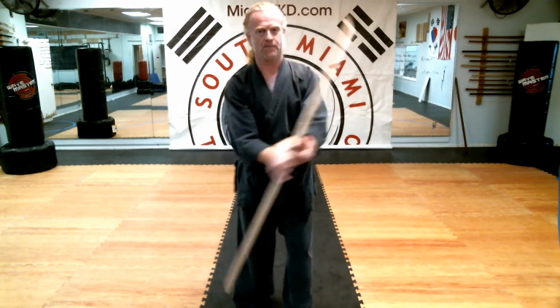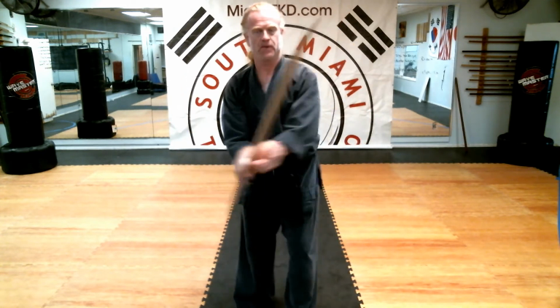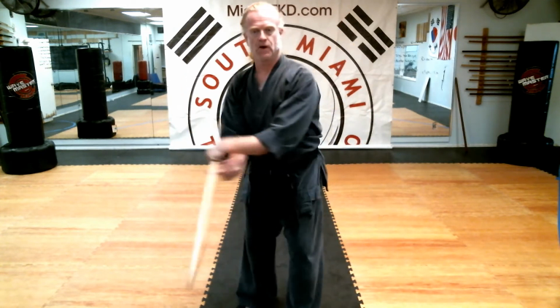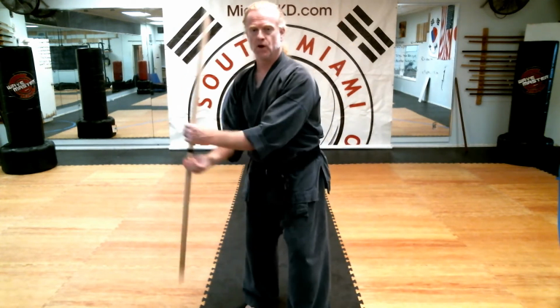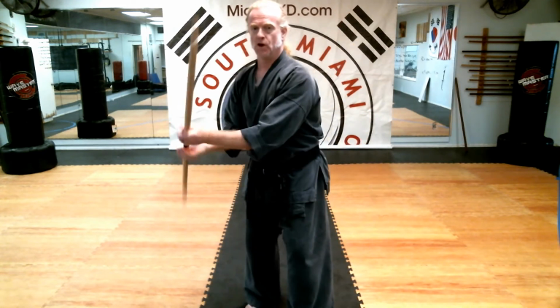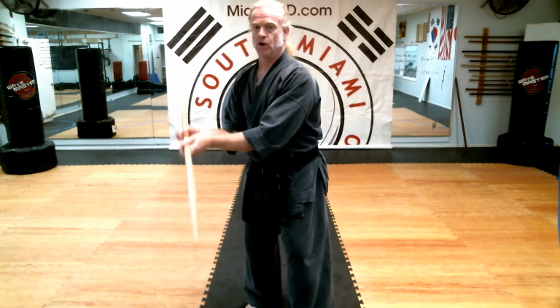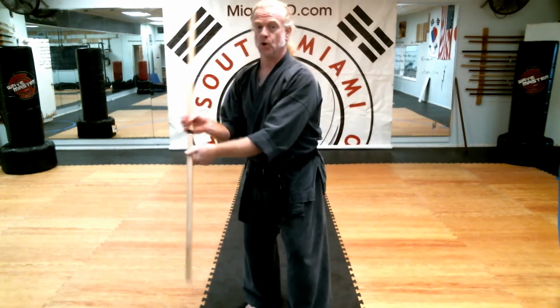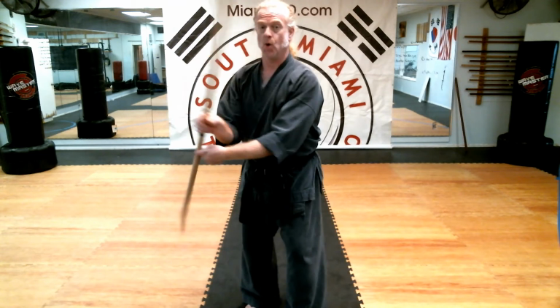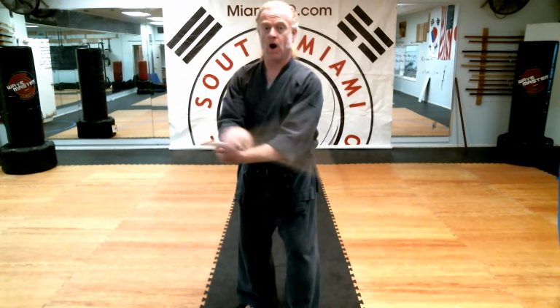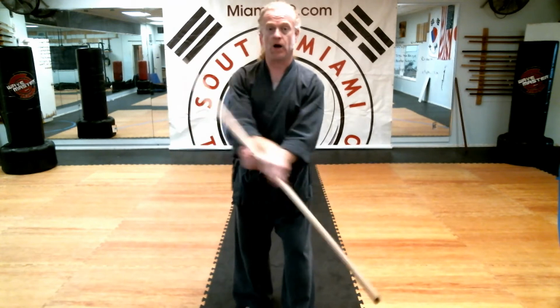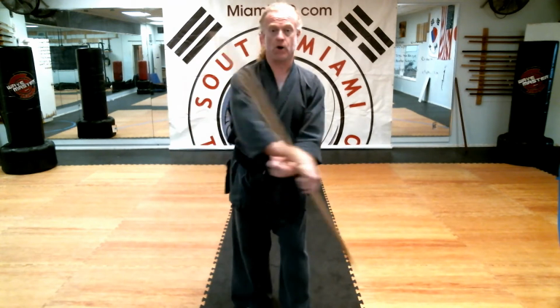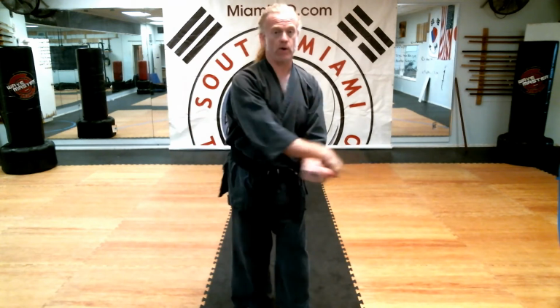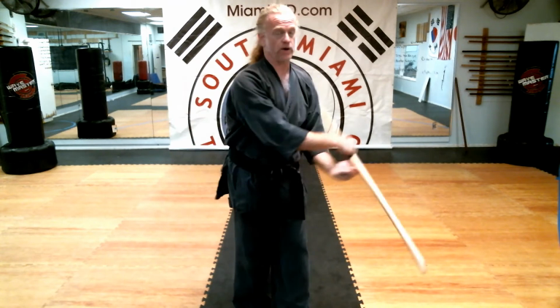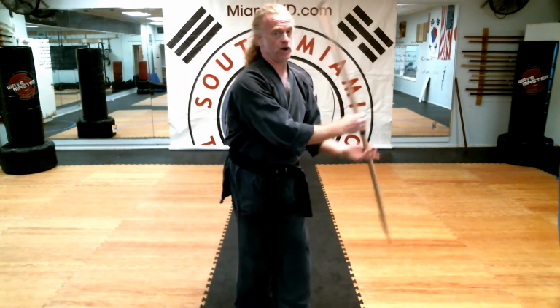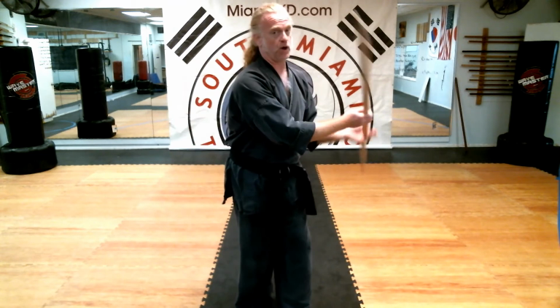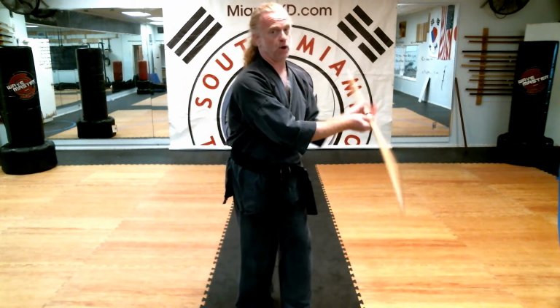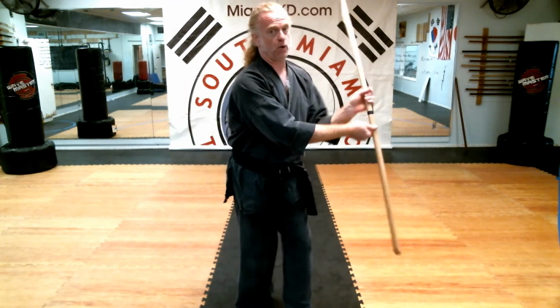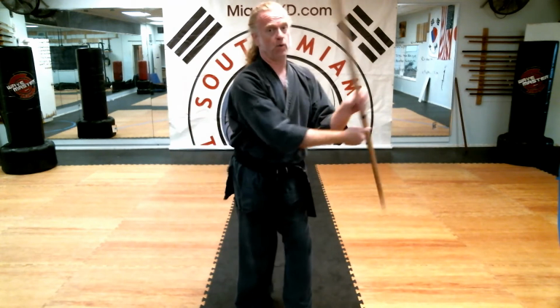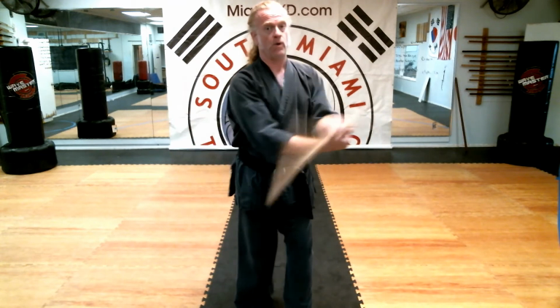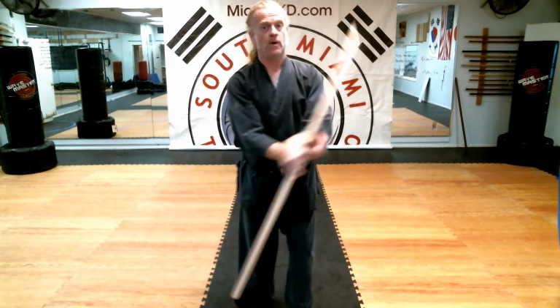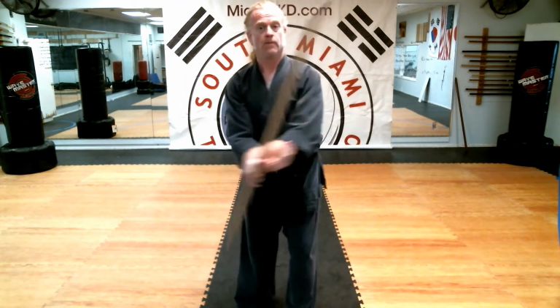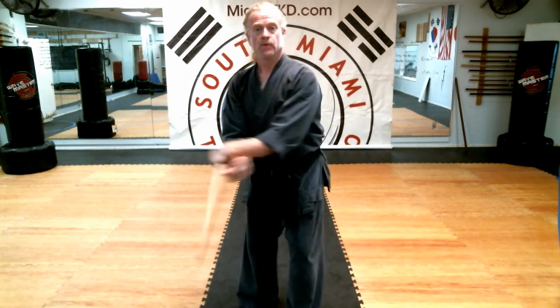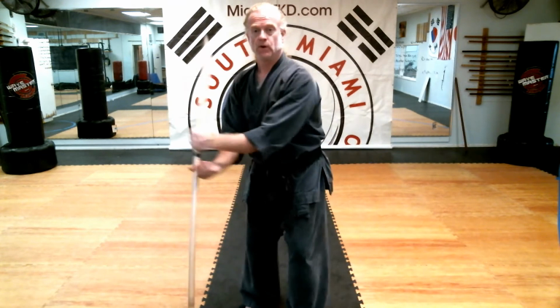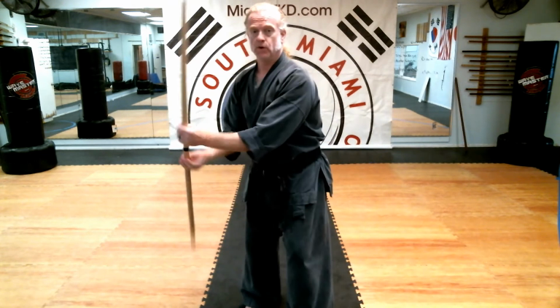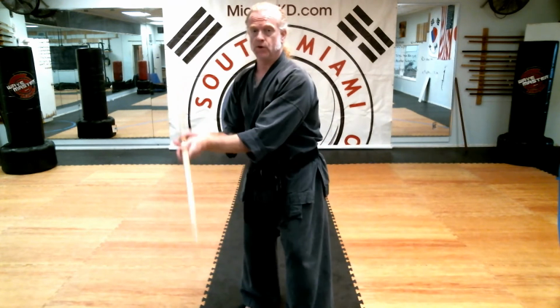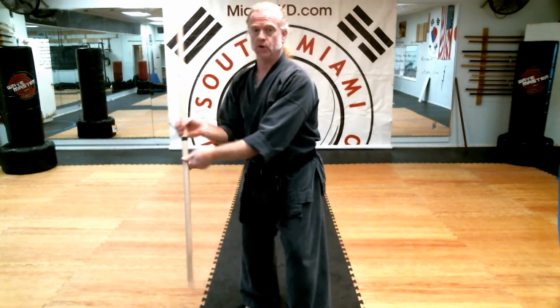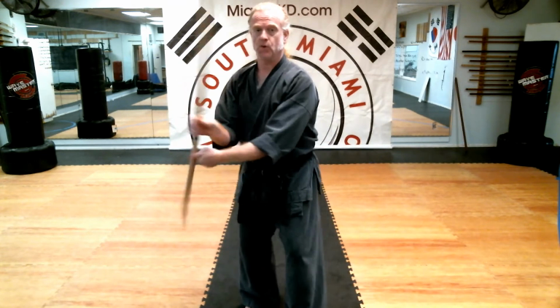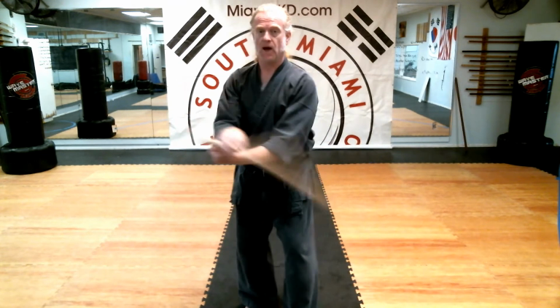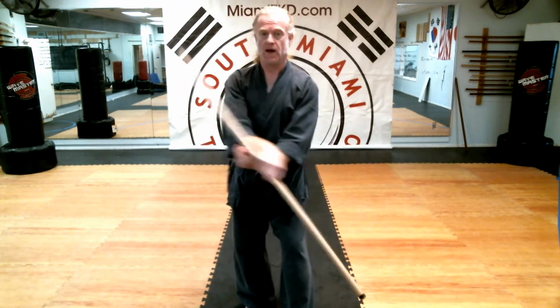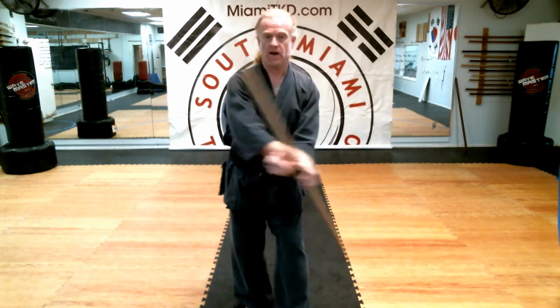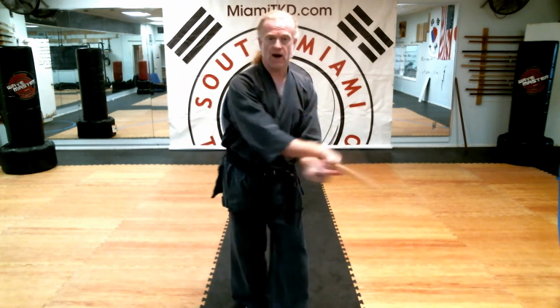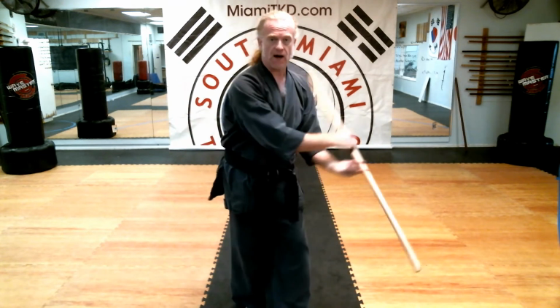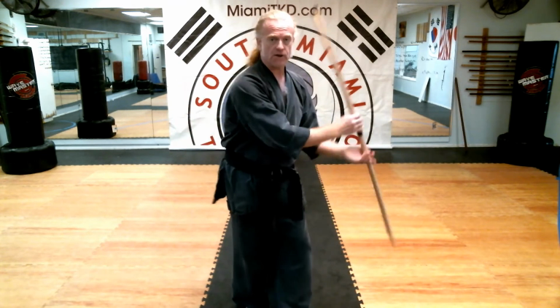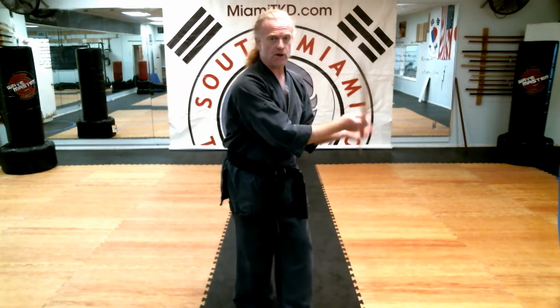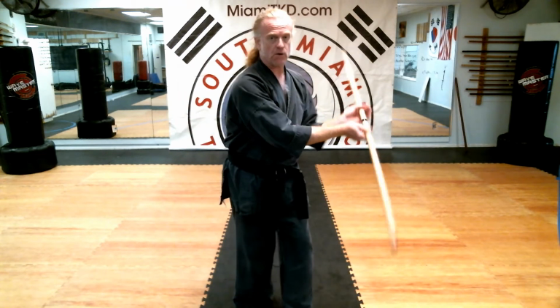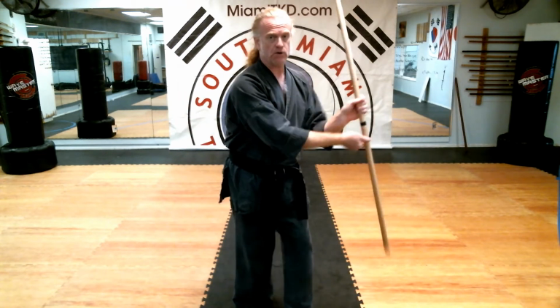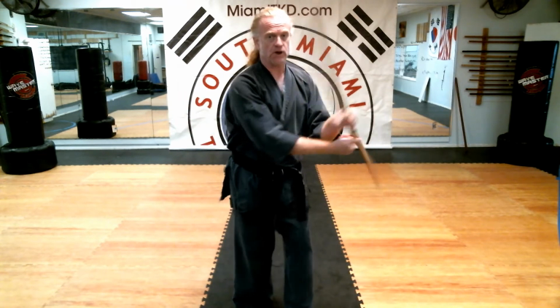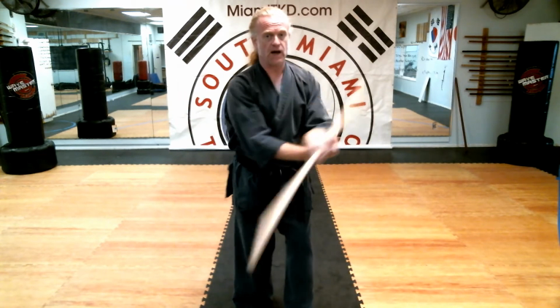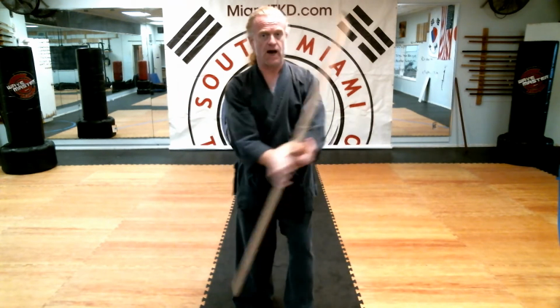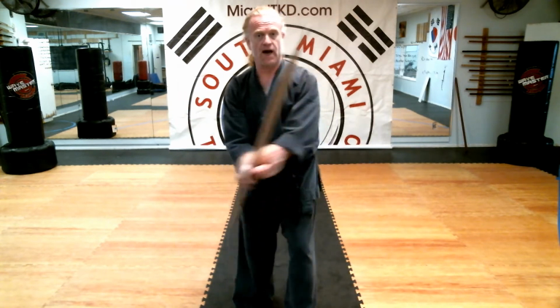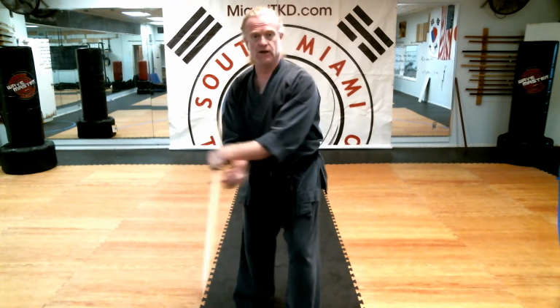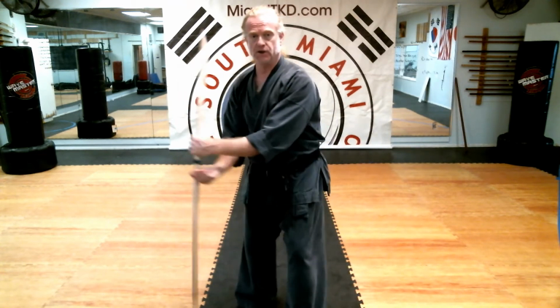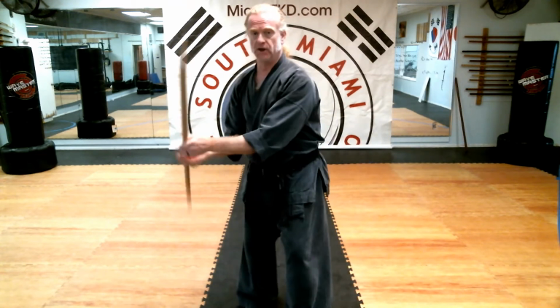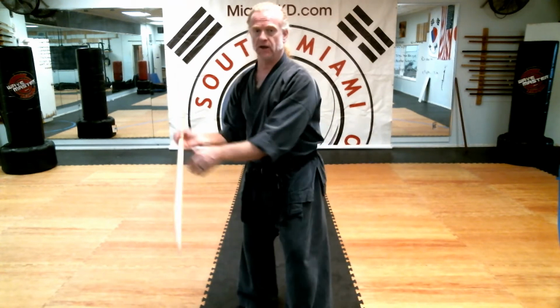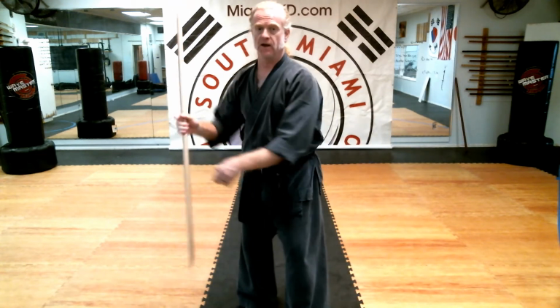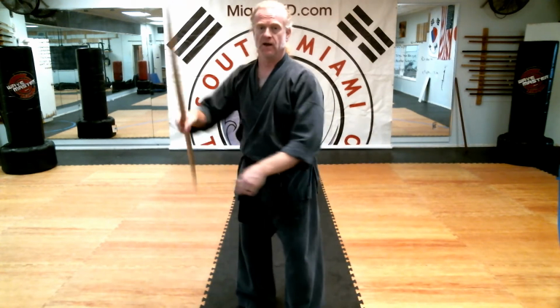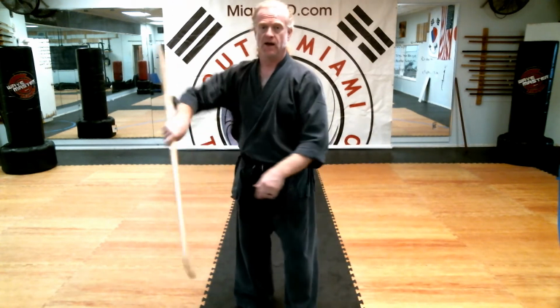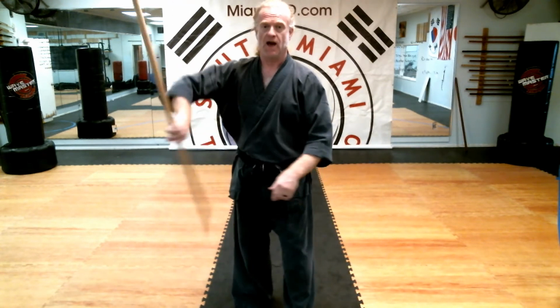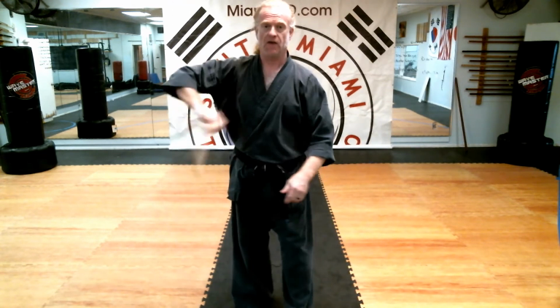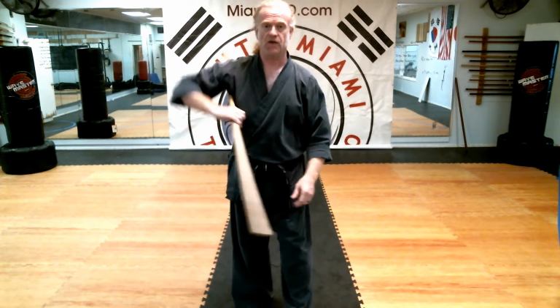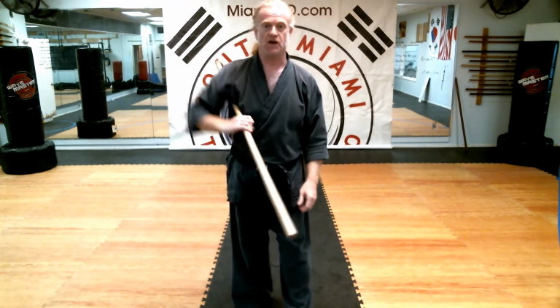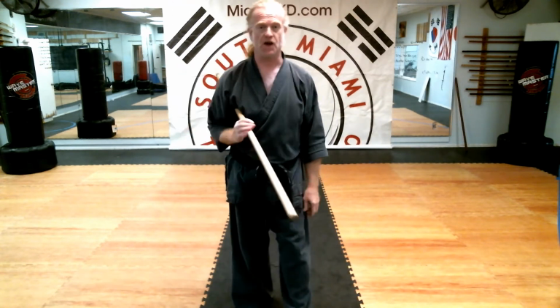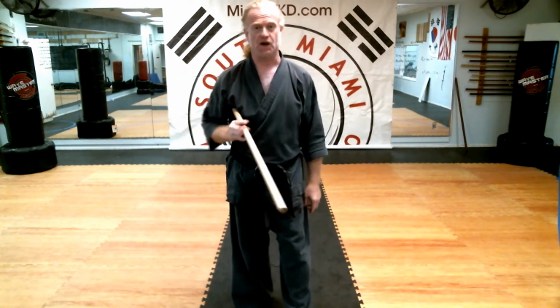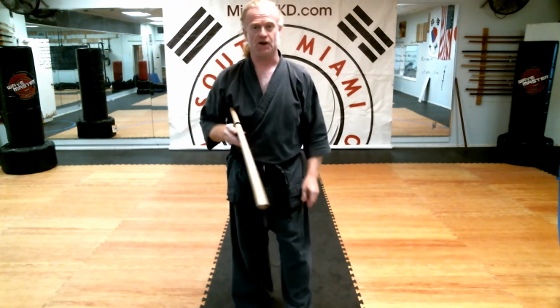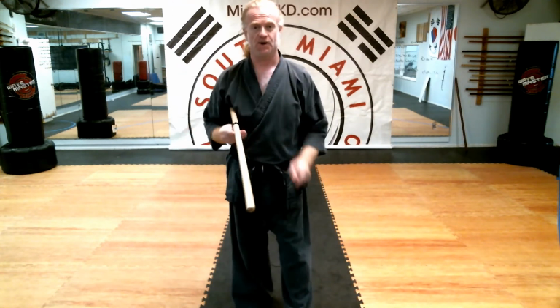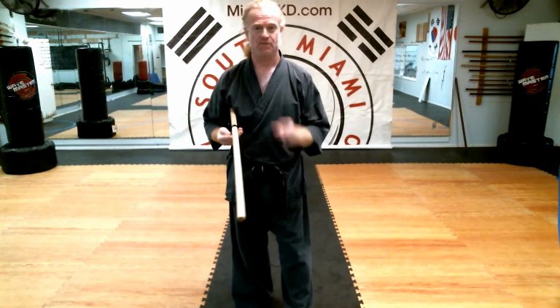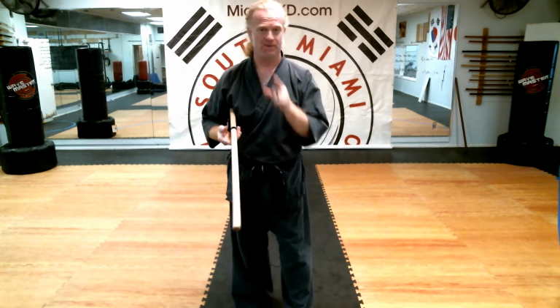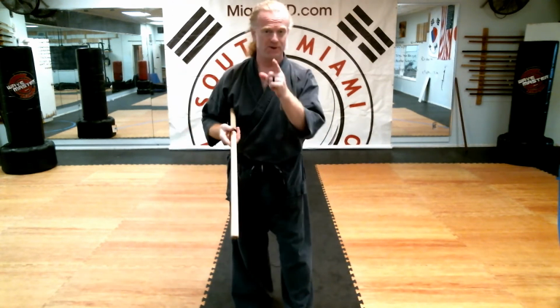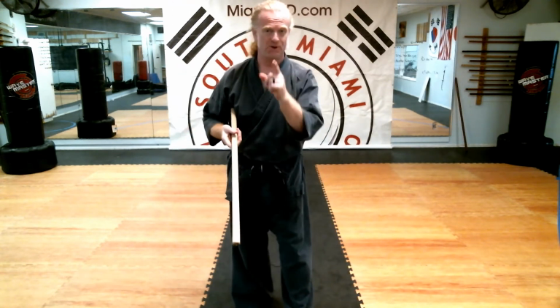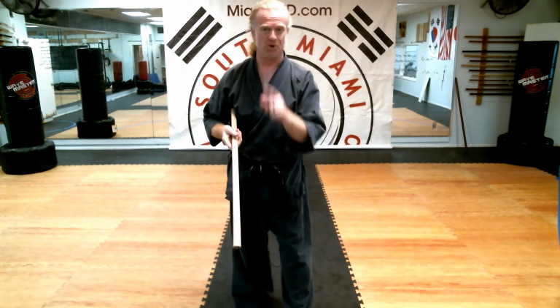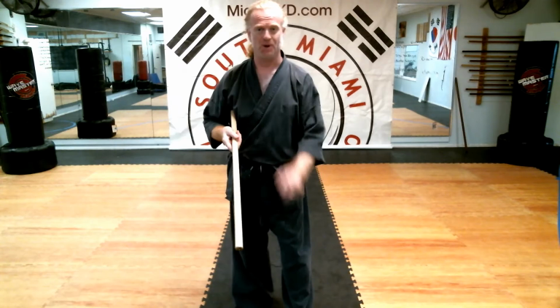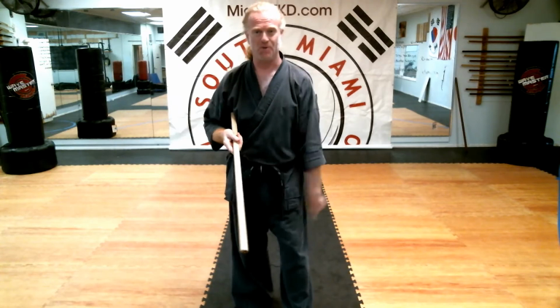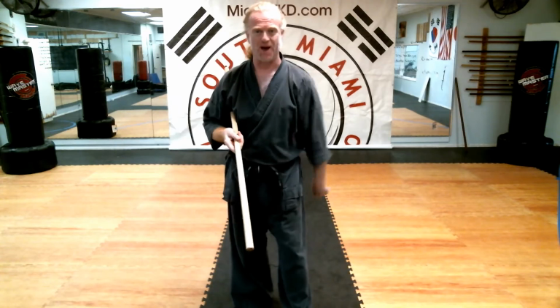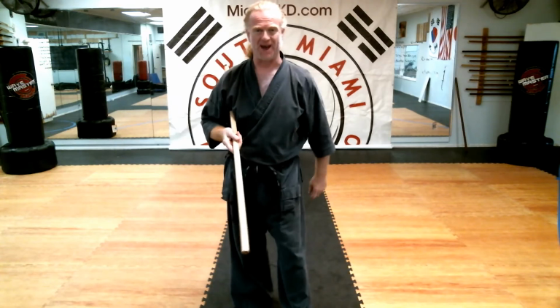You are going to do two-handed hachi no ji gaeshi at the end, so be ready.